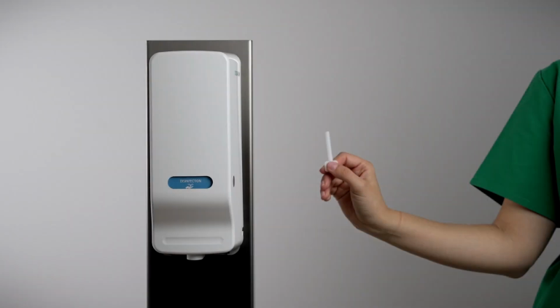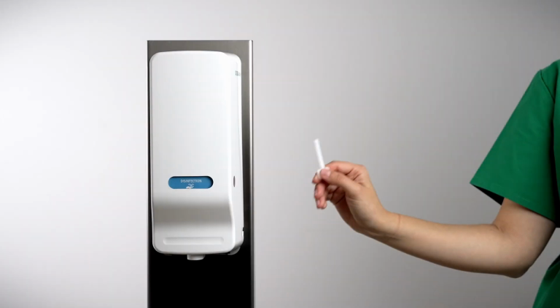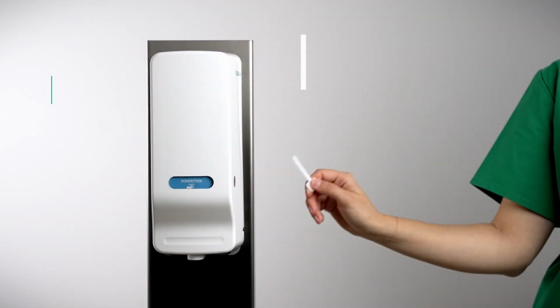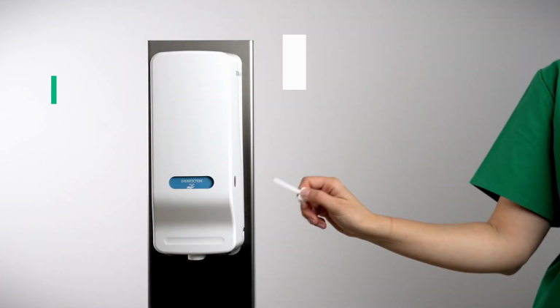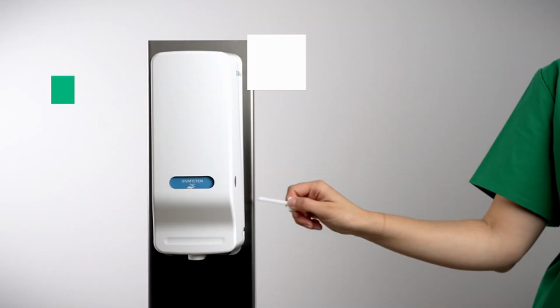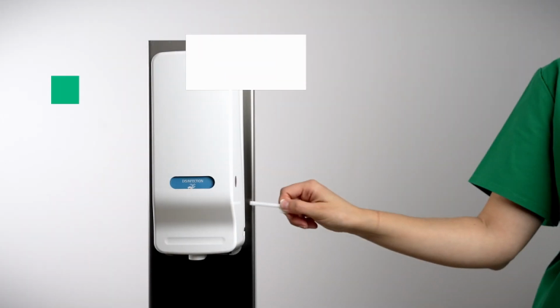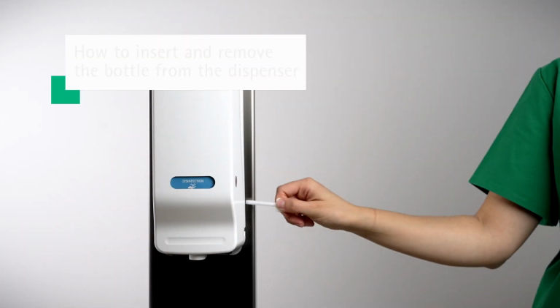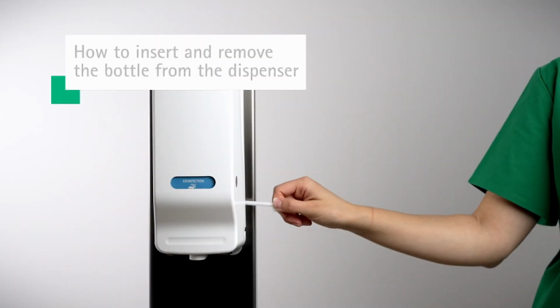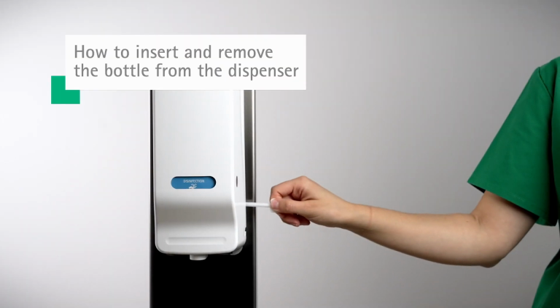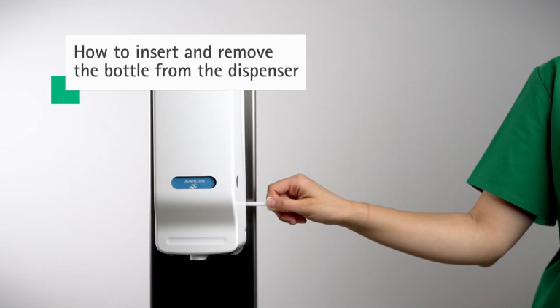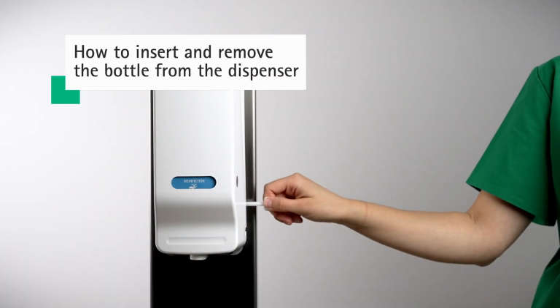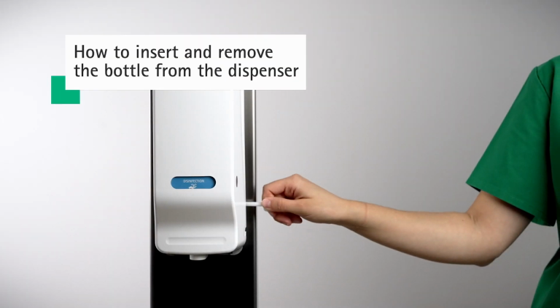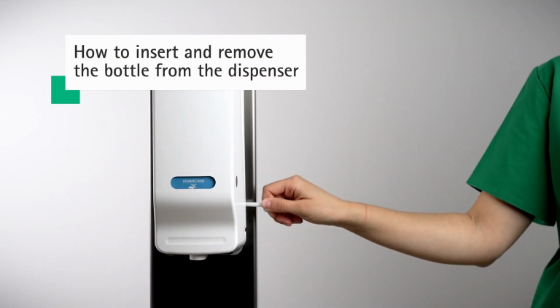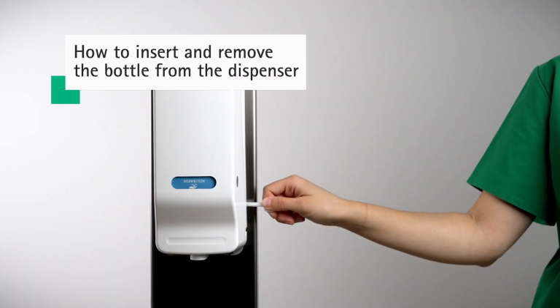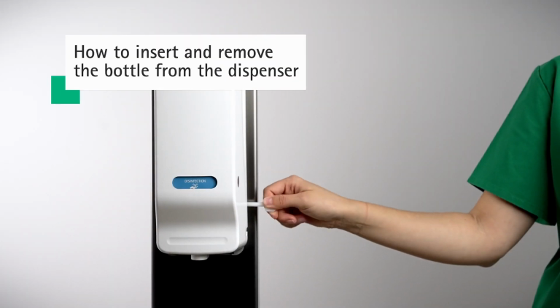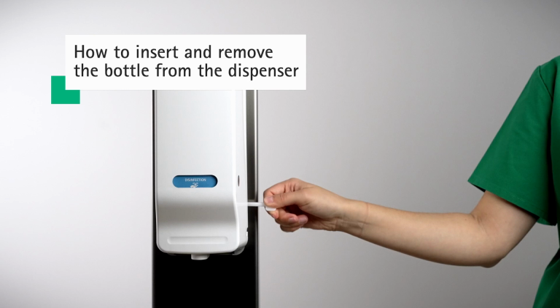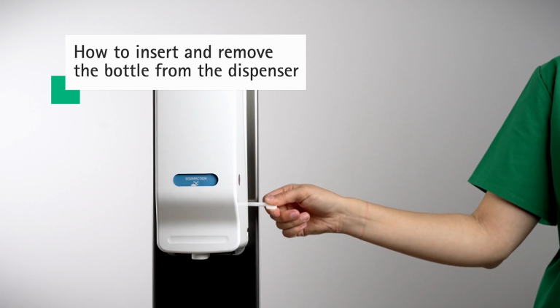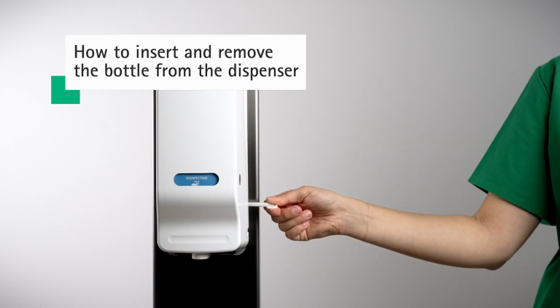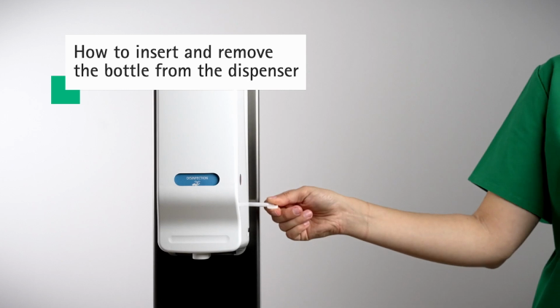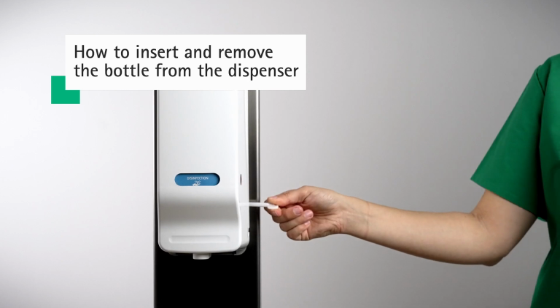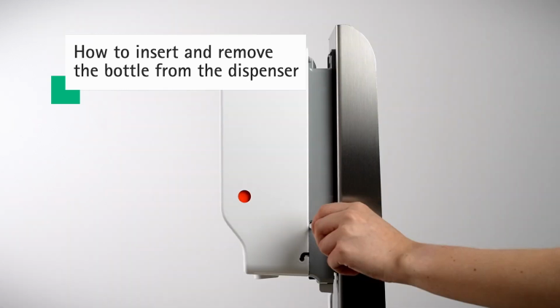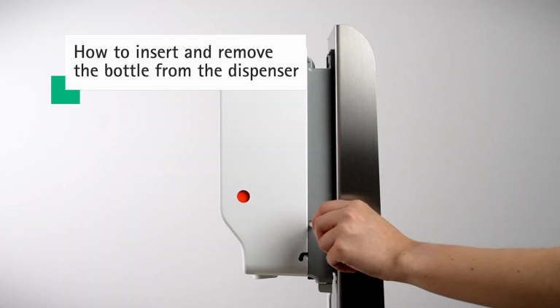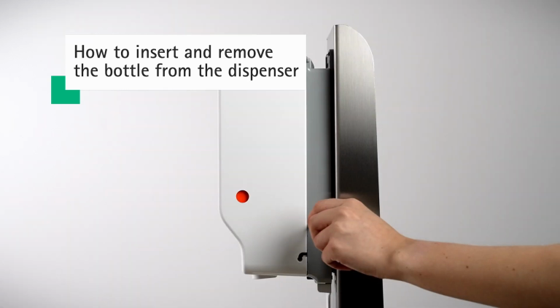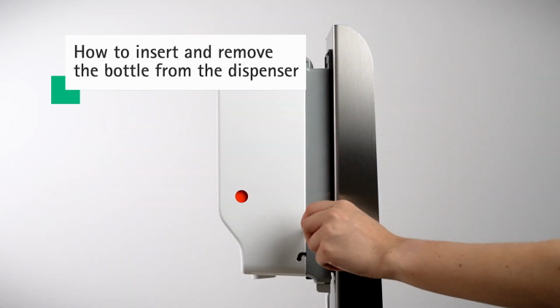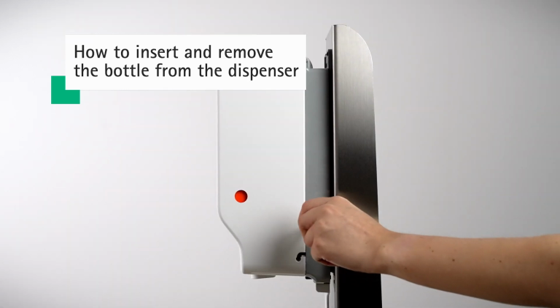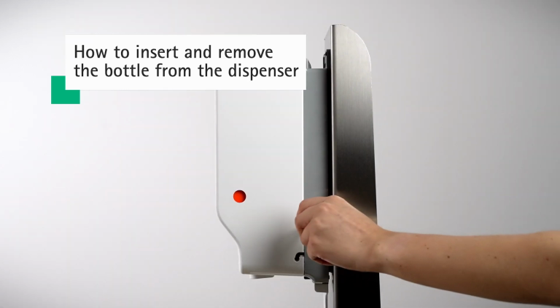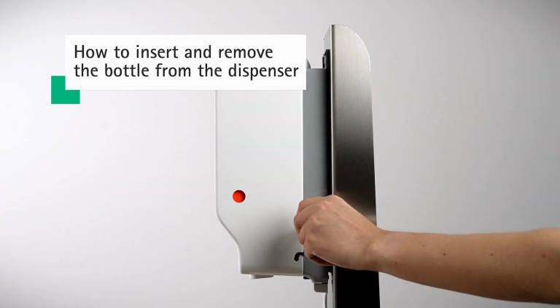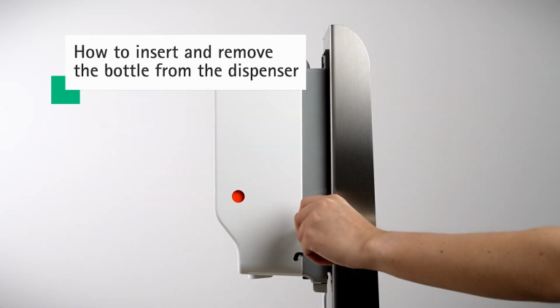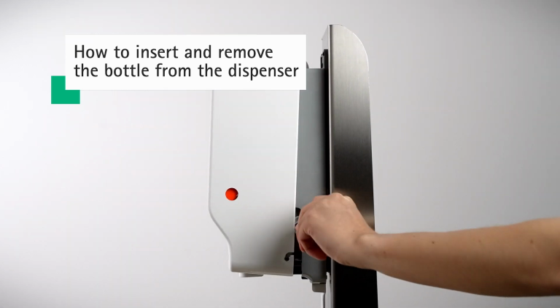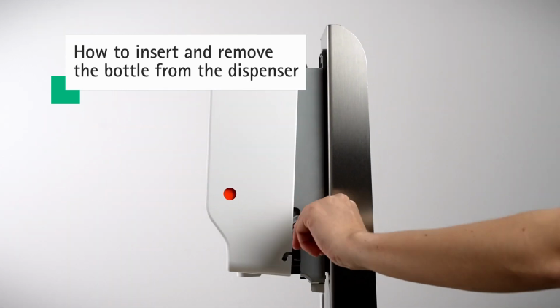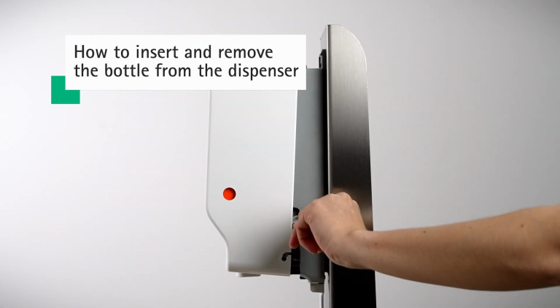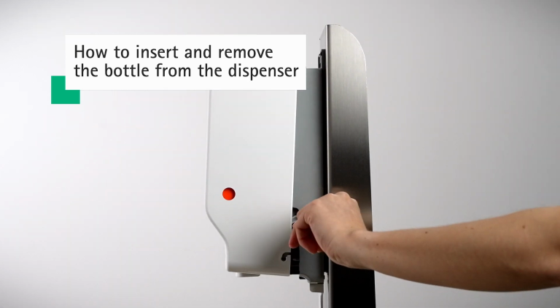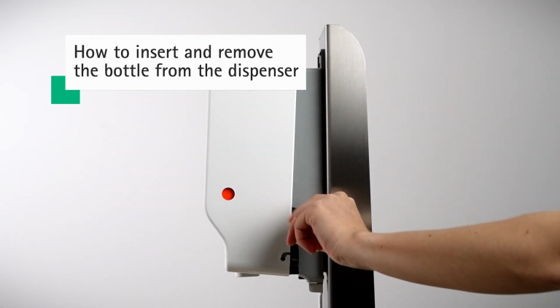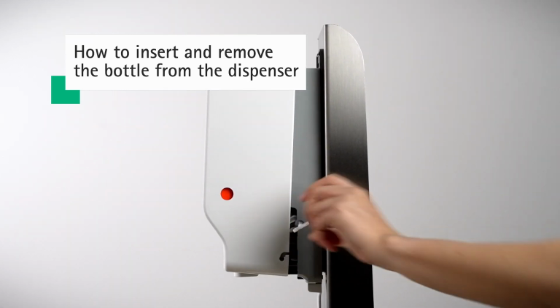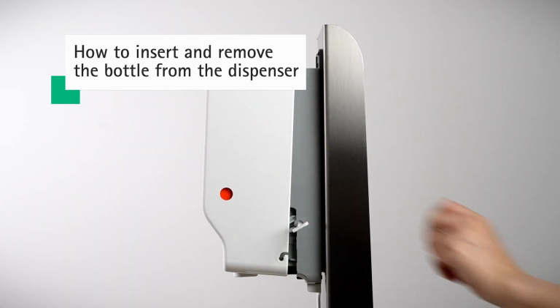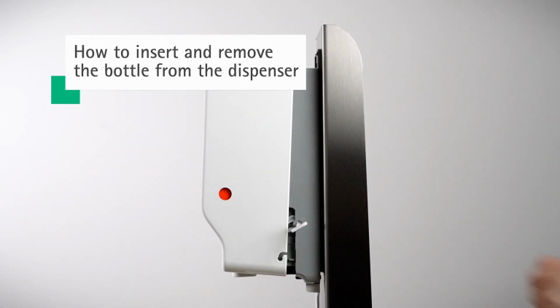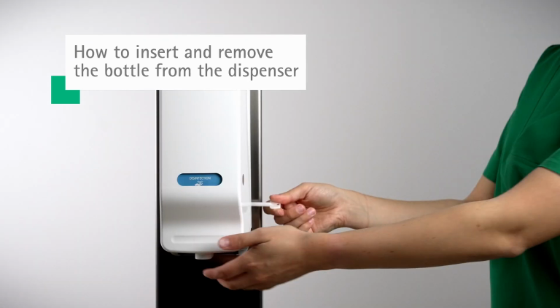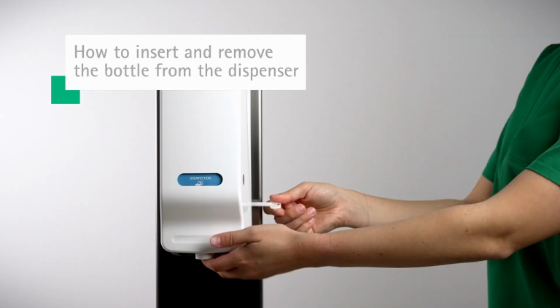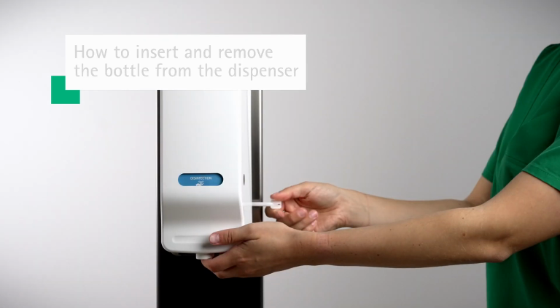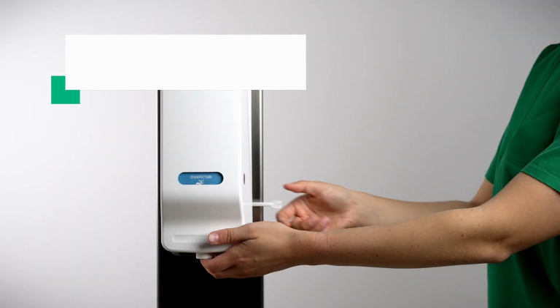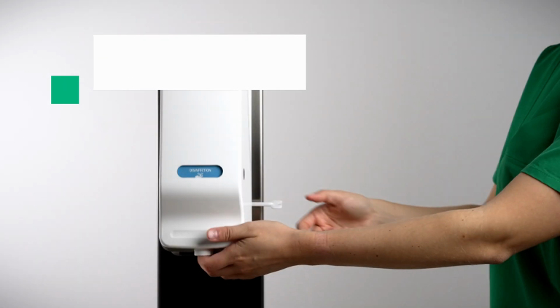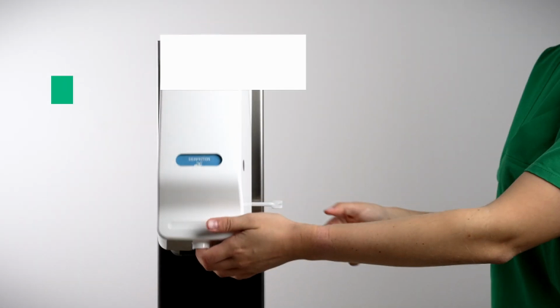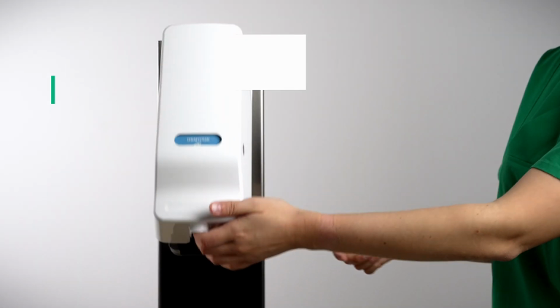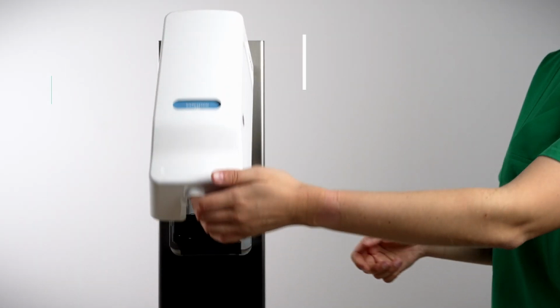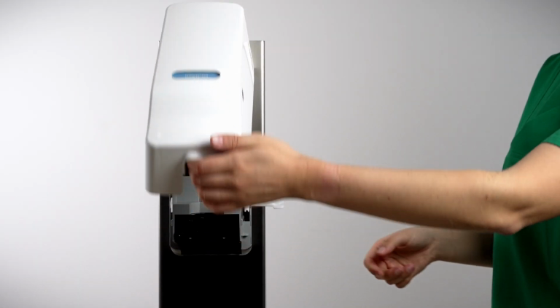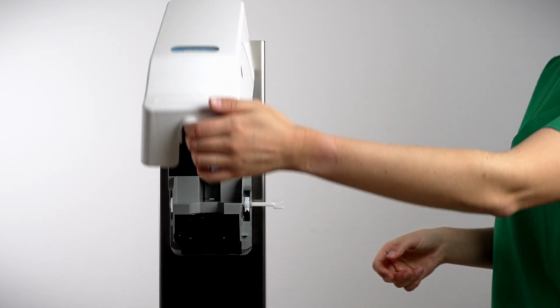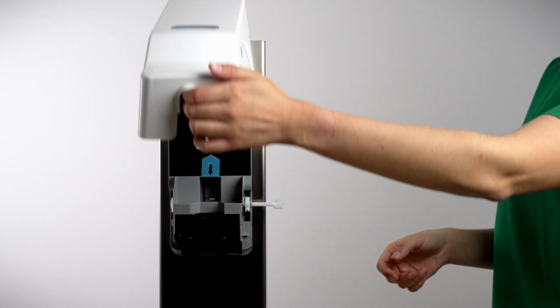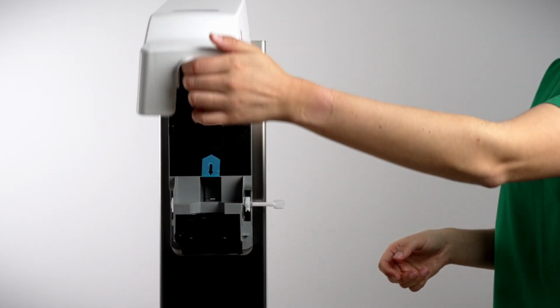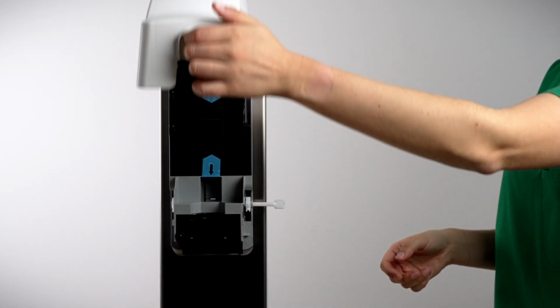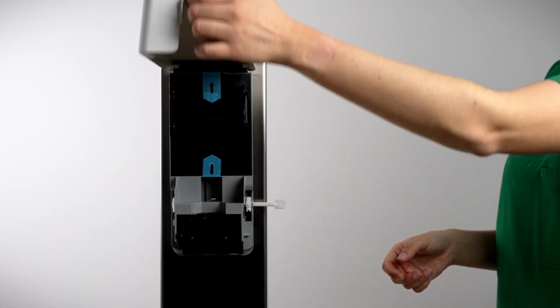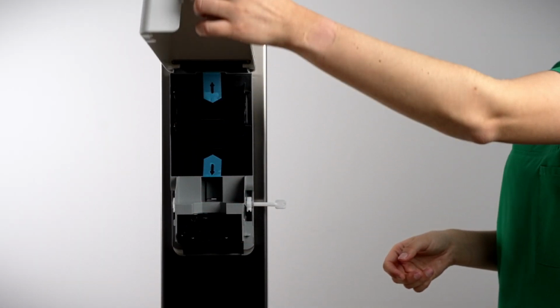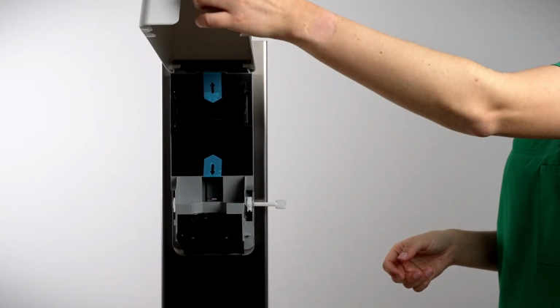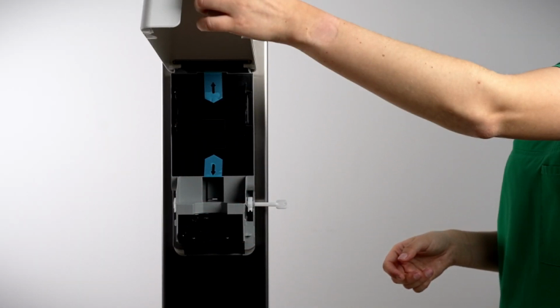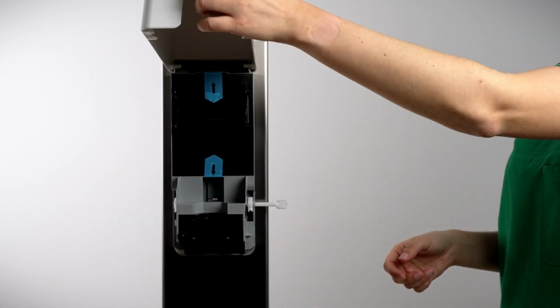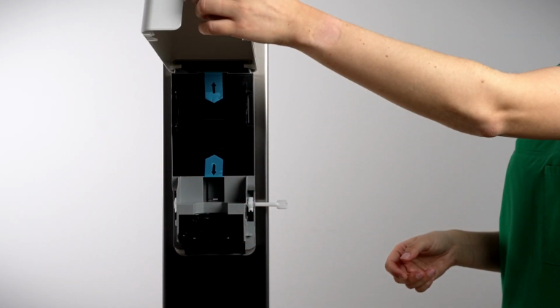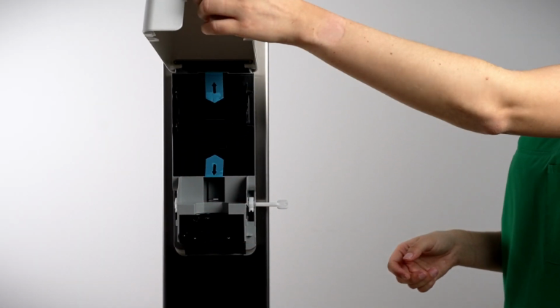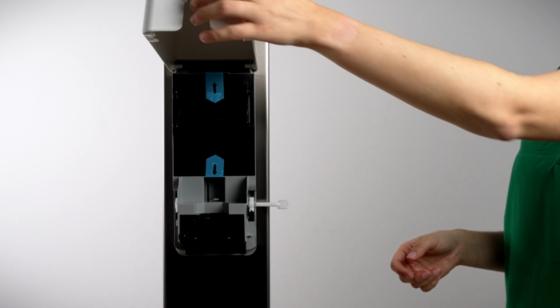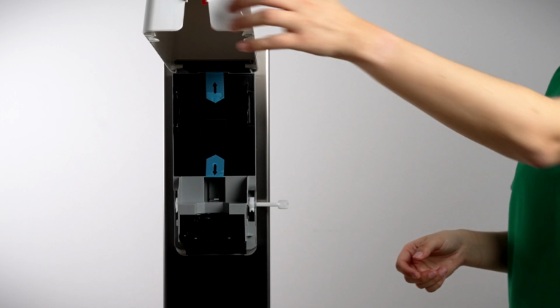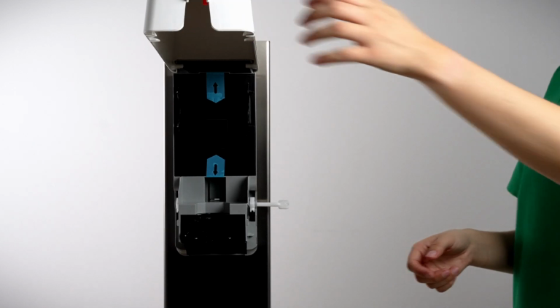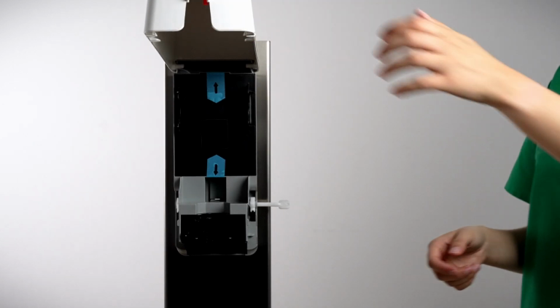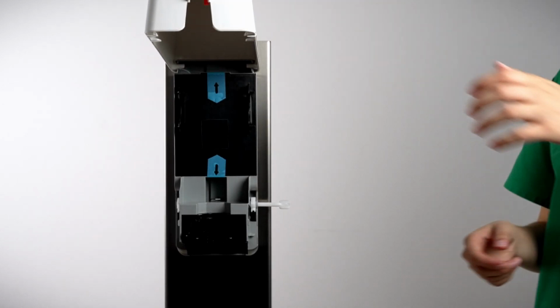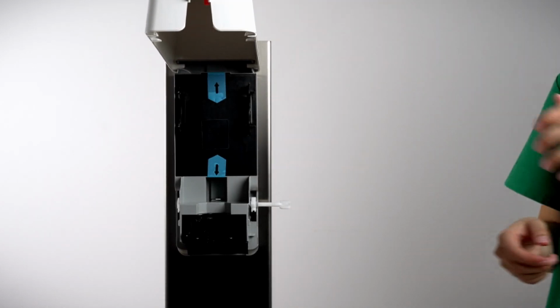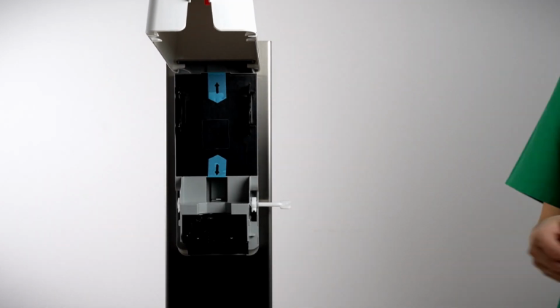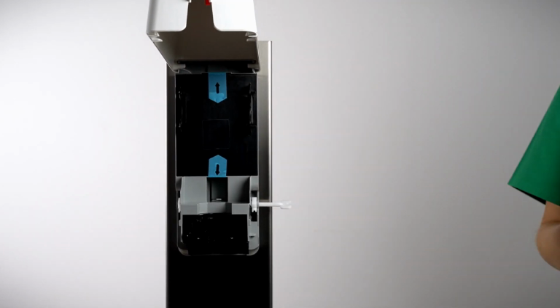Once the opening date is recorded on the label, peel it off the bottle and stick it onto the wall dispenser in a visible position. To open the cover, turn the key clockwise until you hear a click. The cover of the dispenser will come slightly toward you and can be opened.